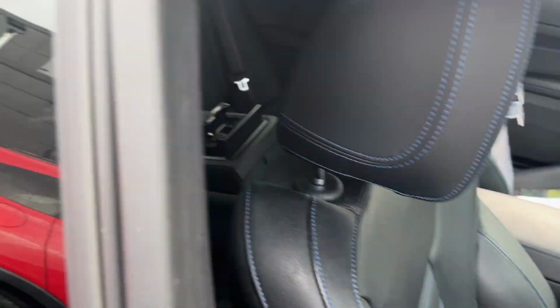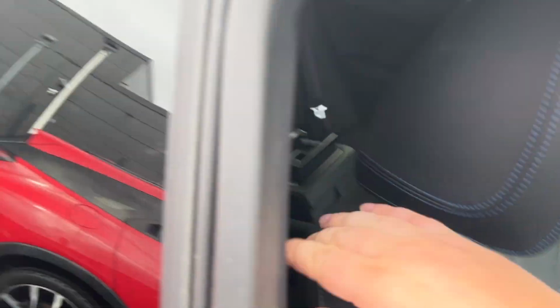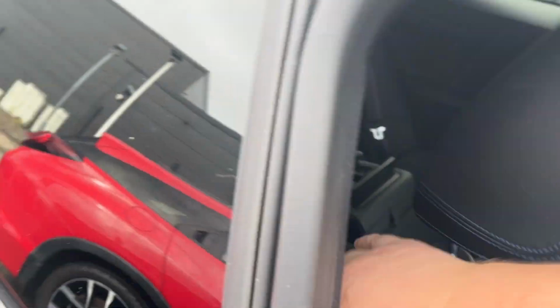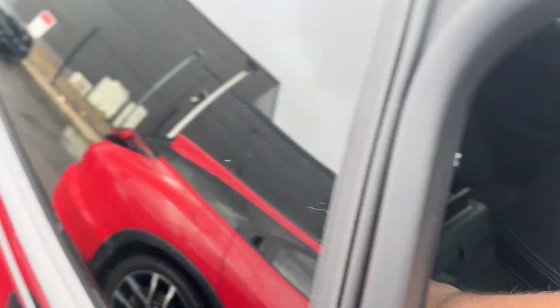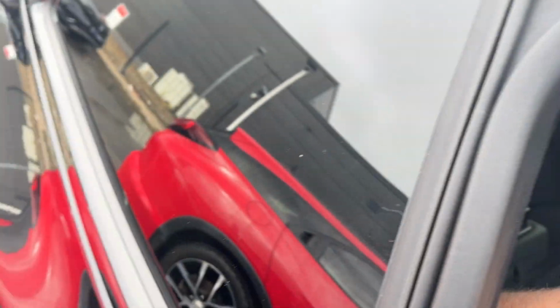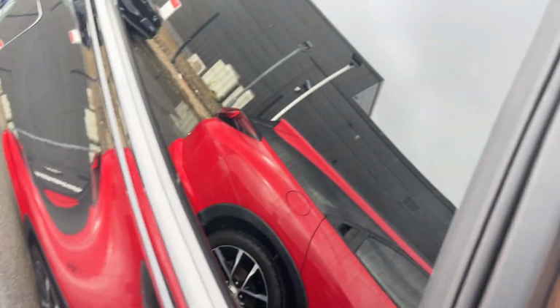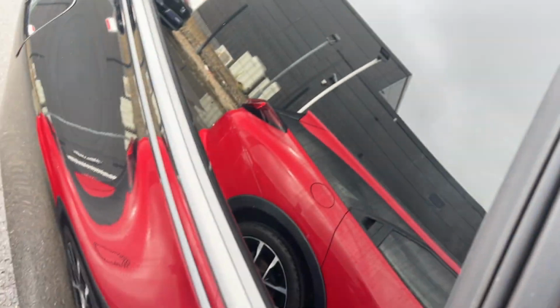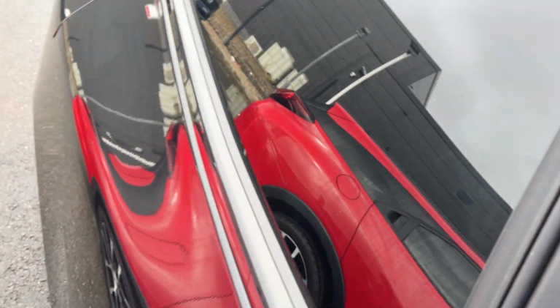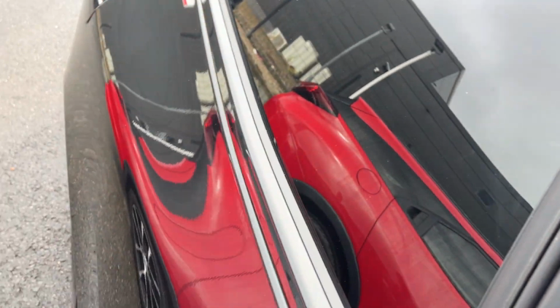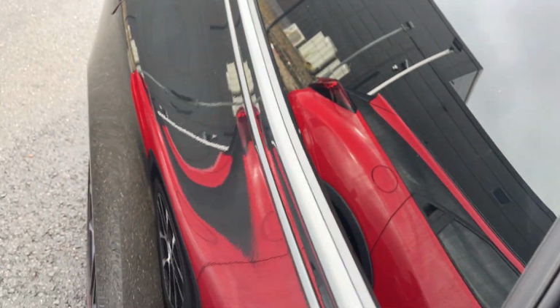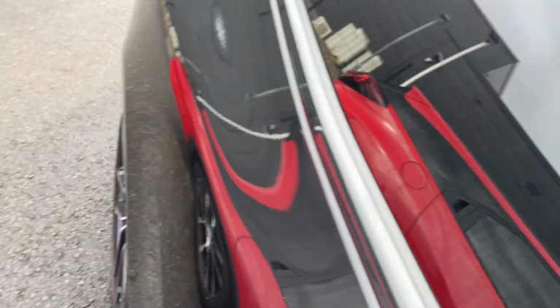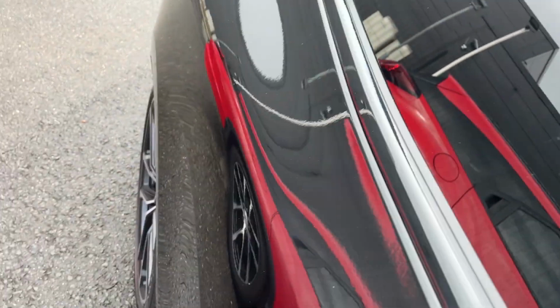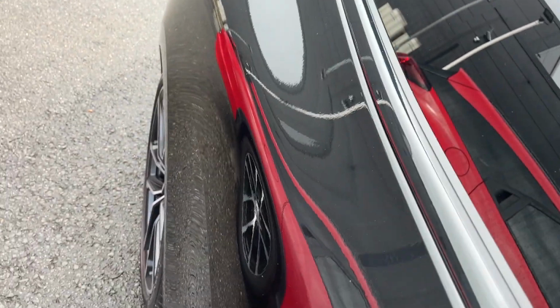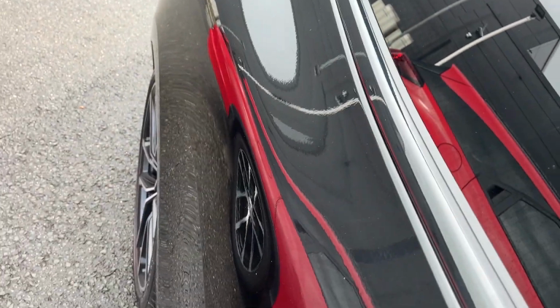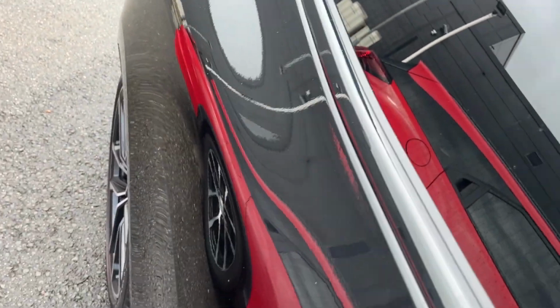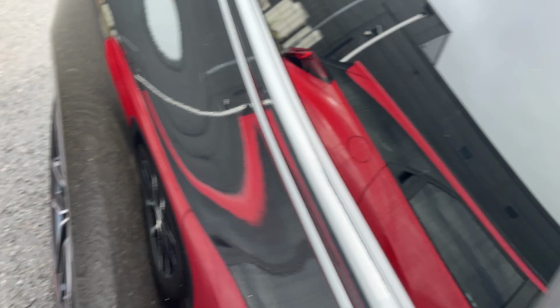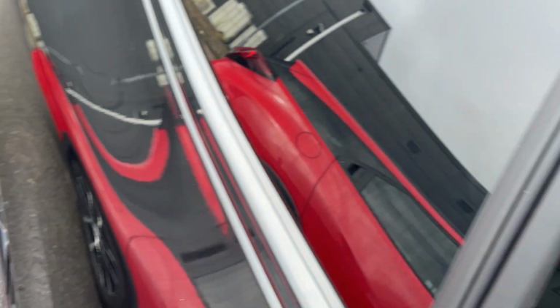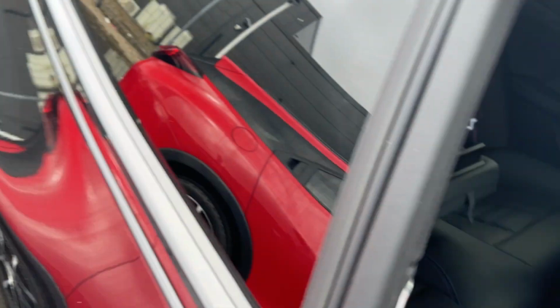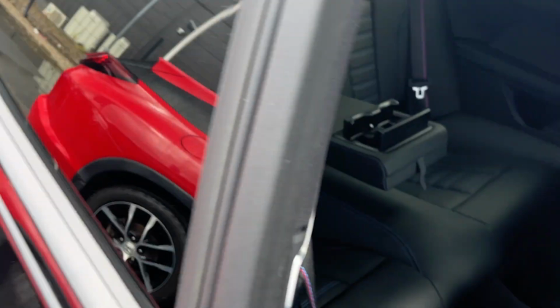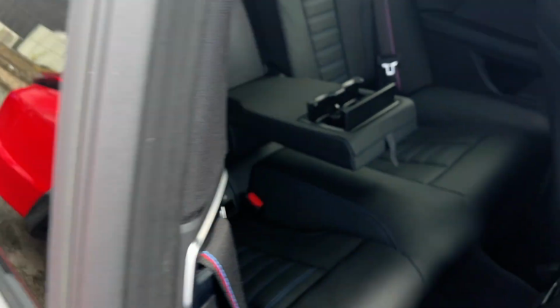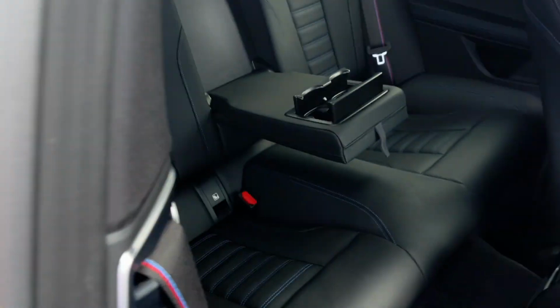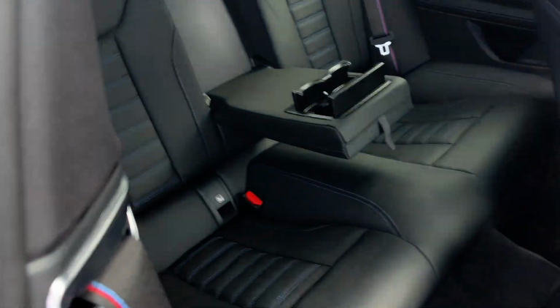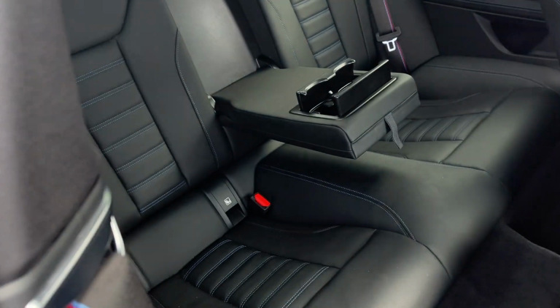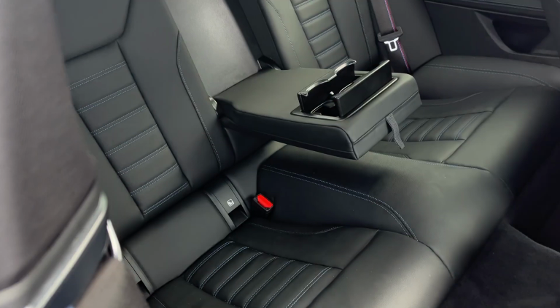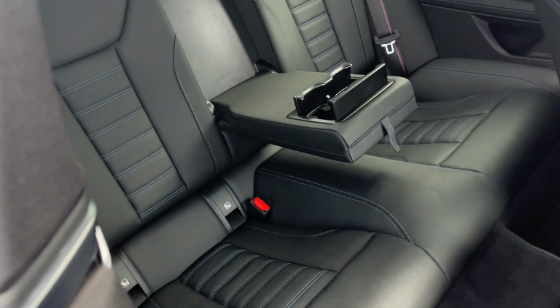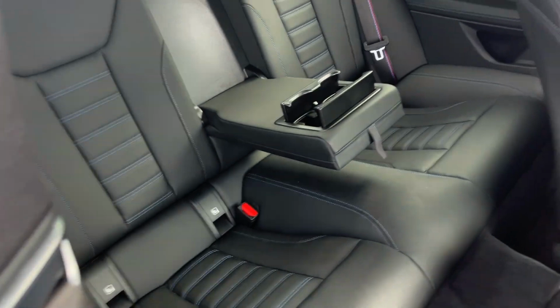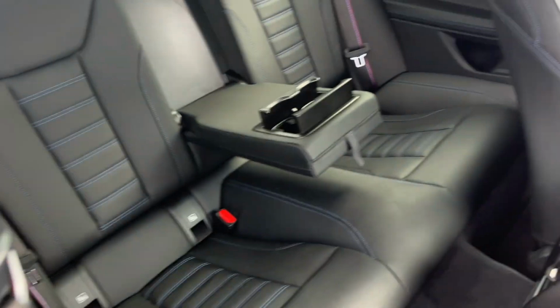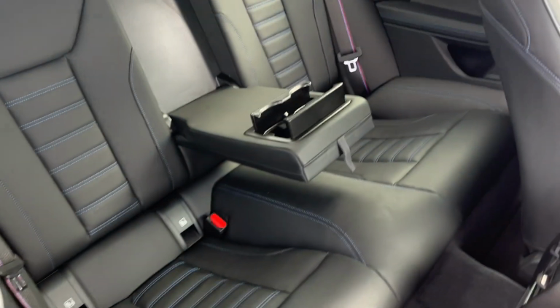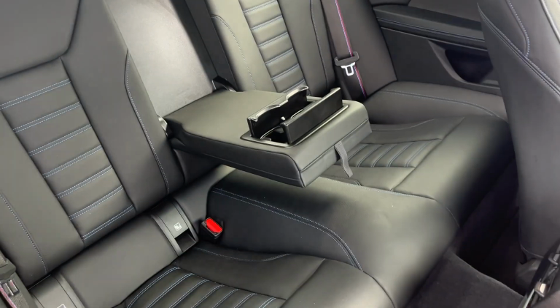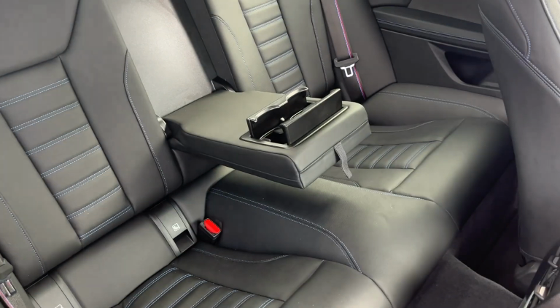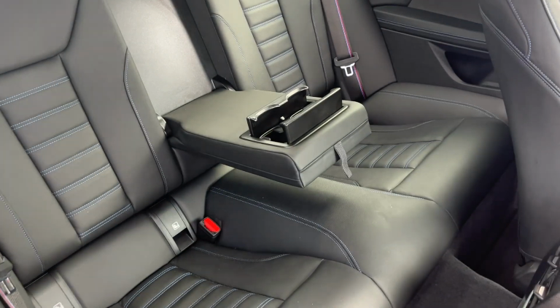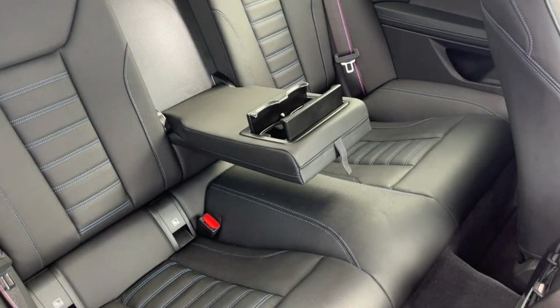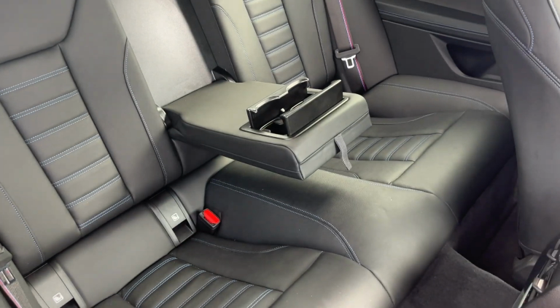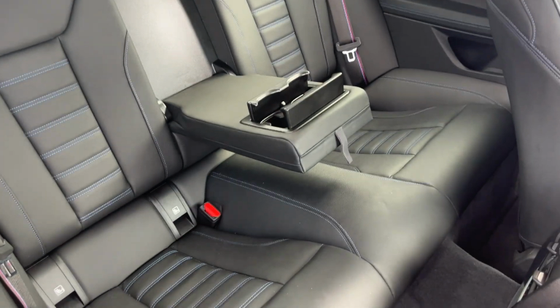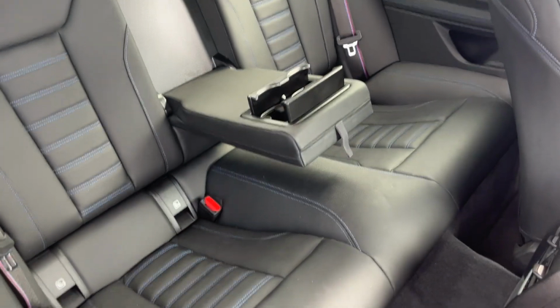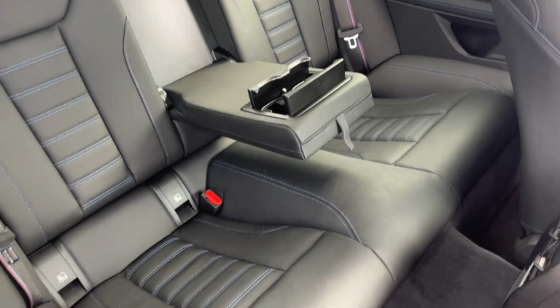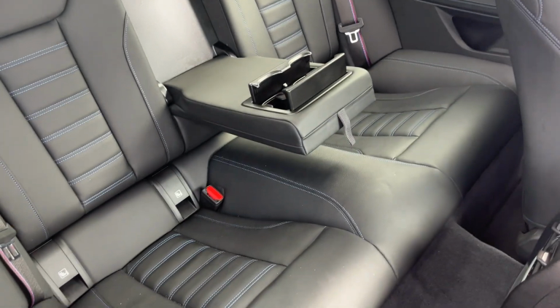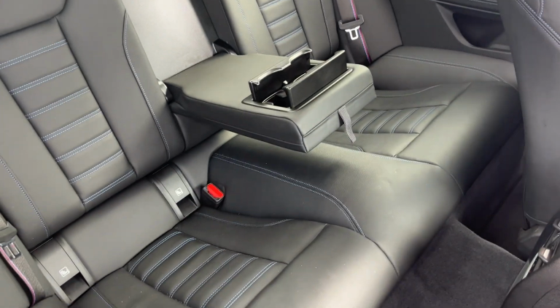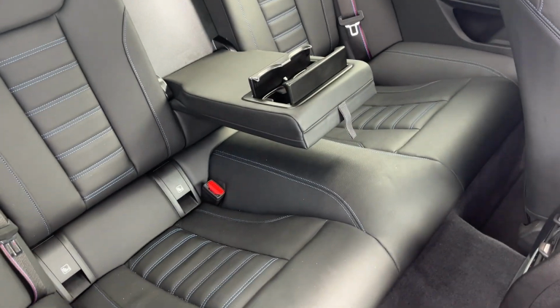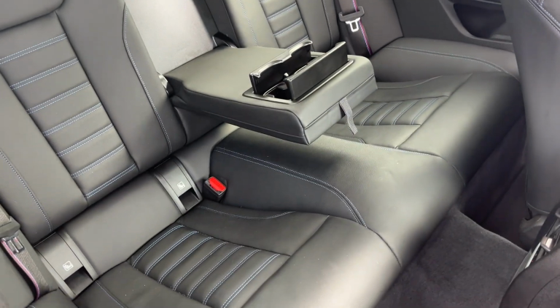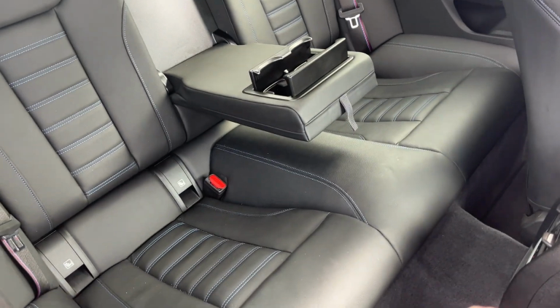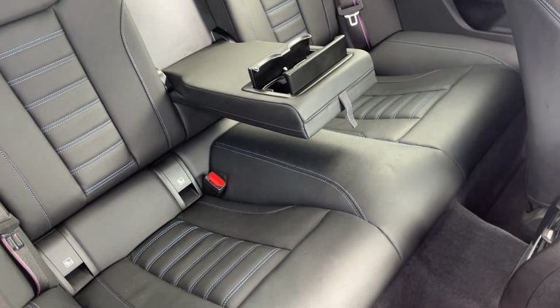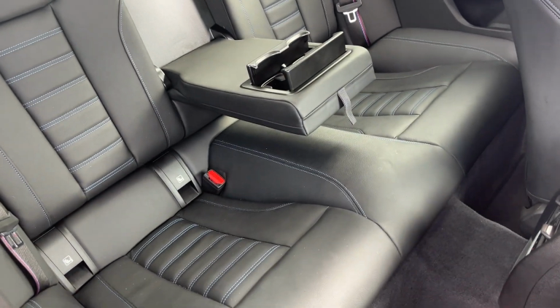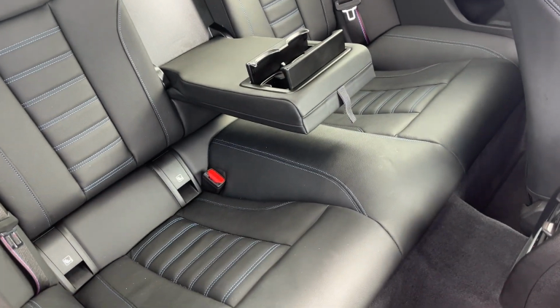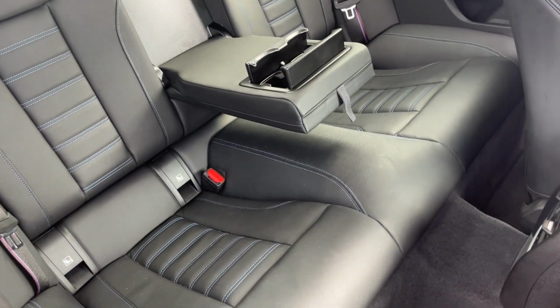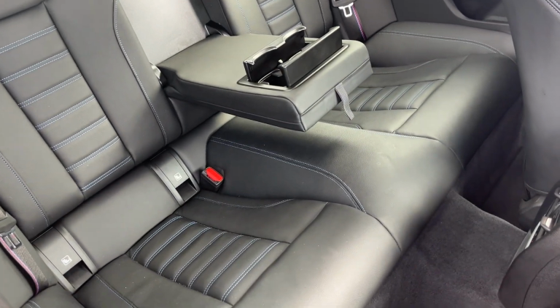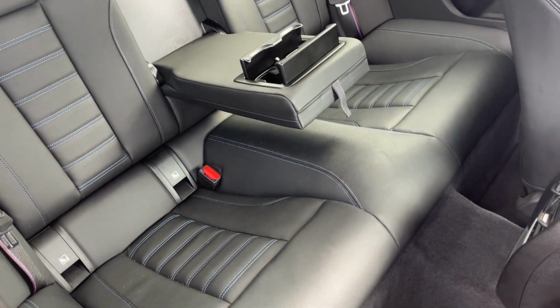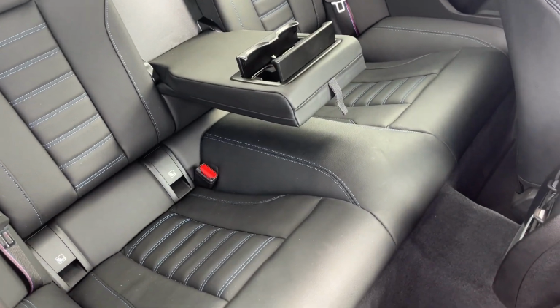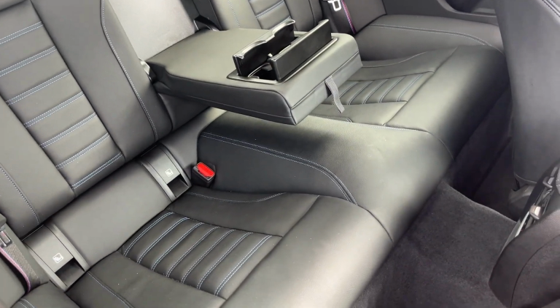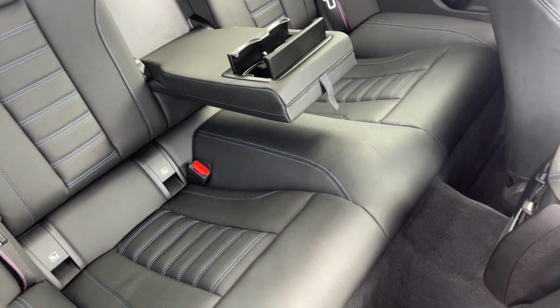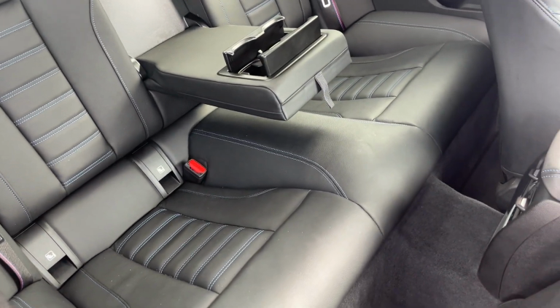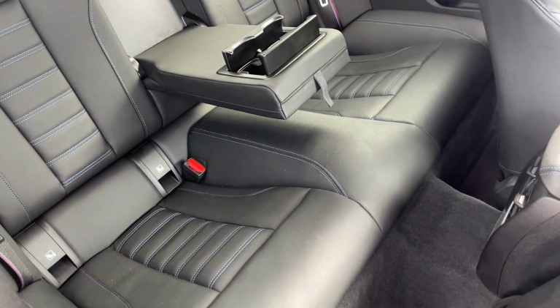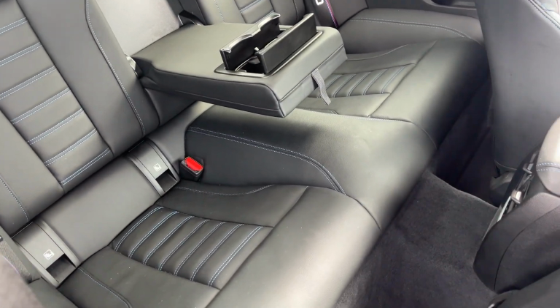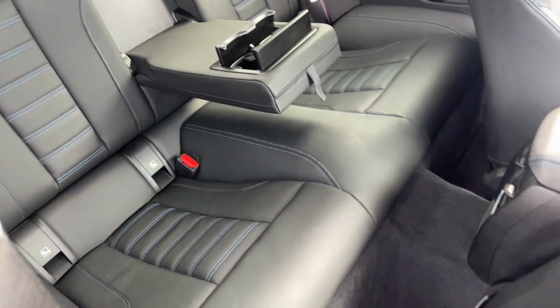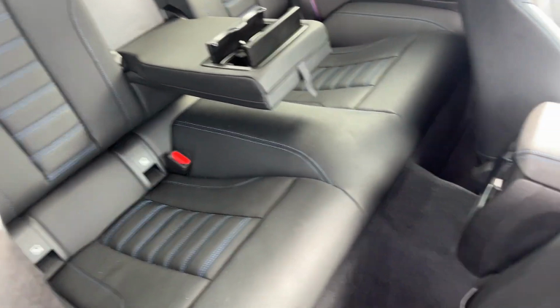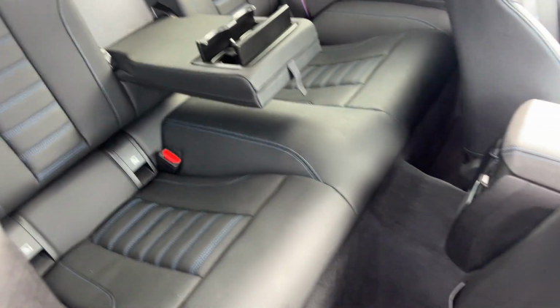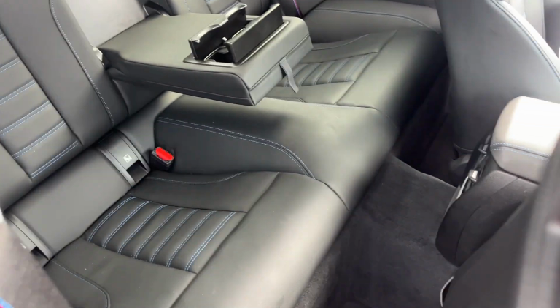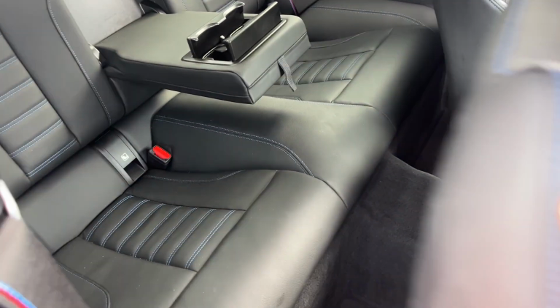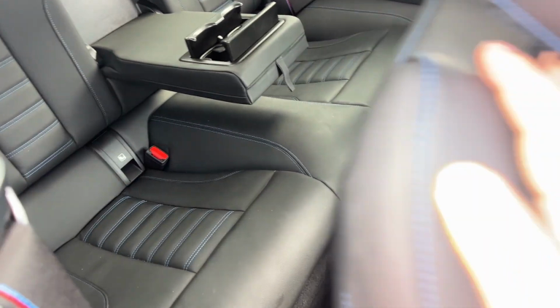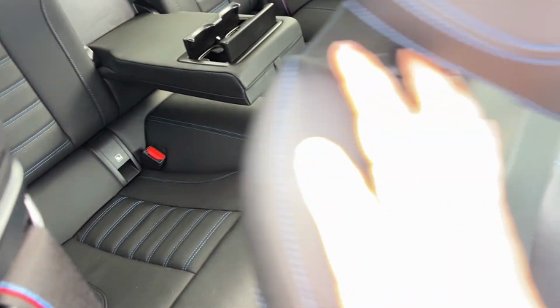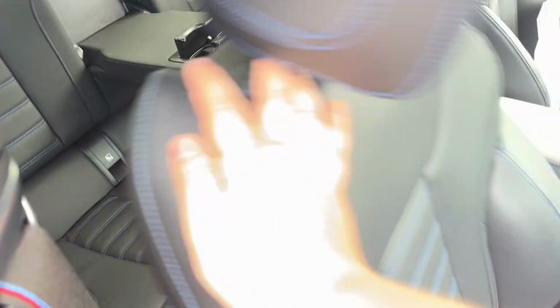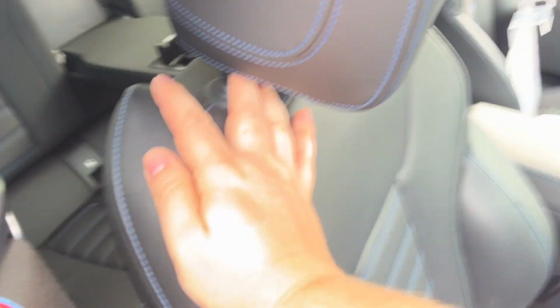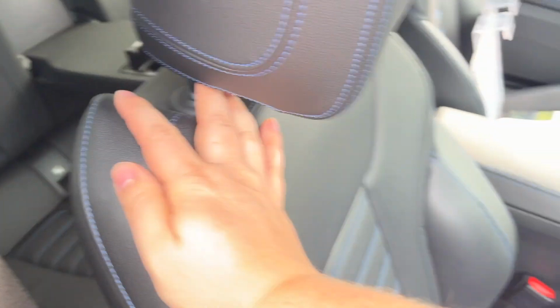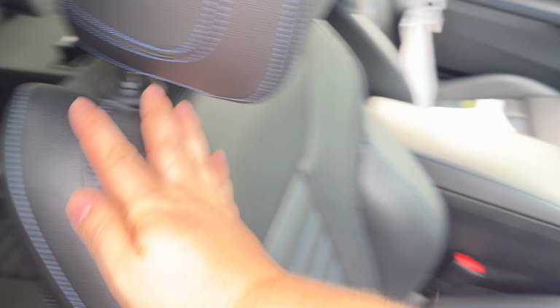Pull the seat forwards and you've got rear armrest with two cupholders, ISOFIX seats on the rear, and leather seats front and rear.